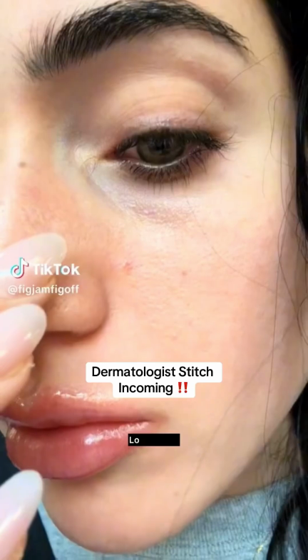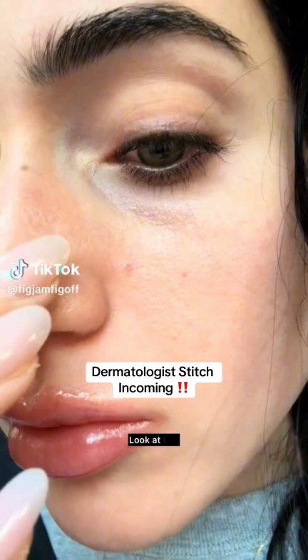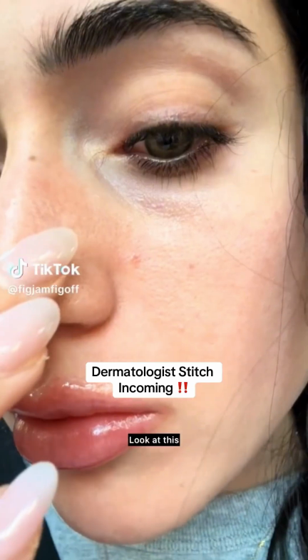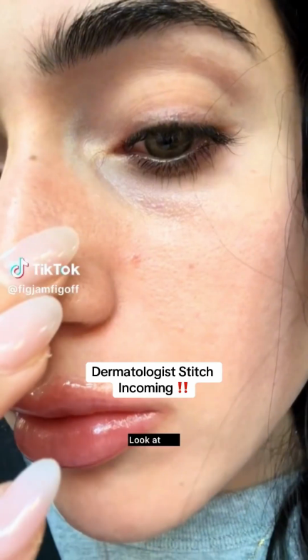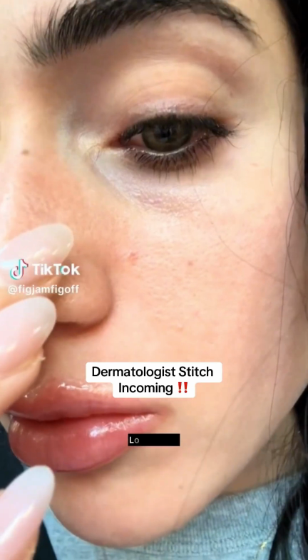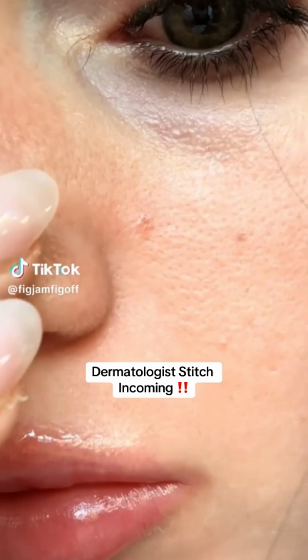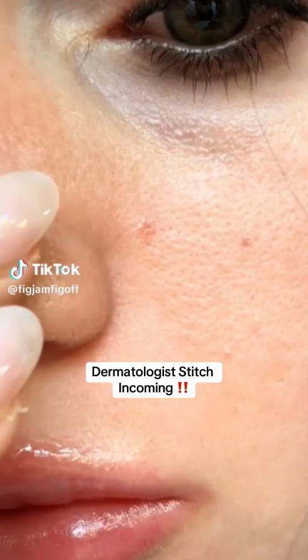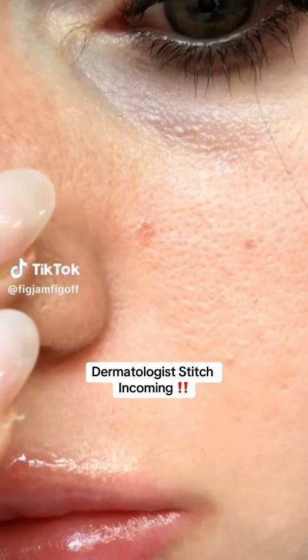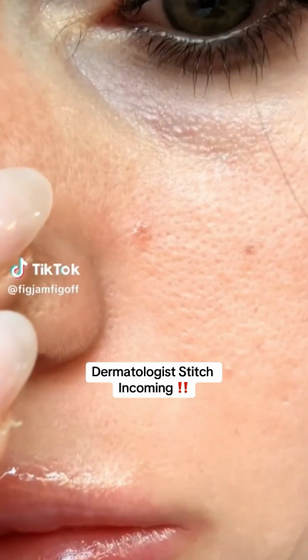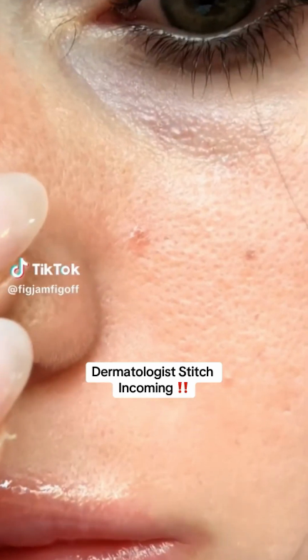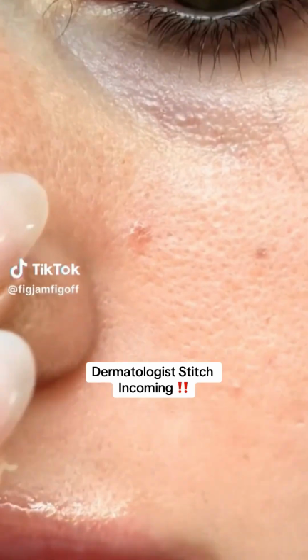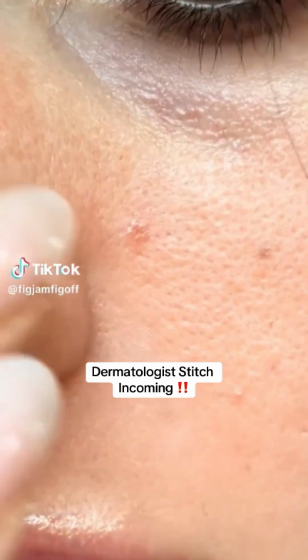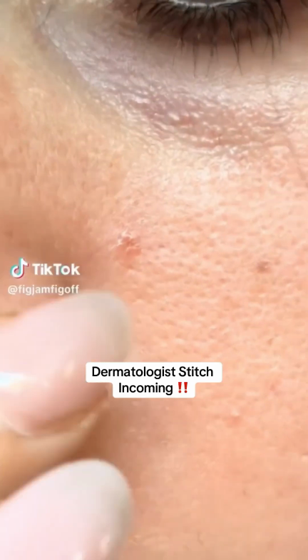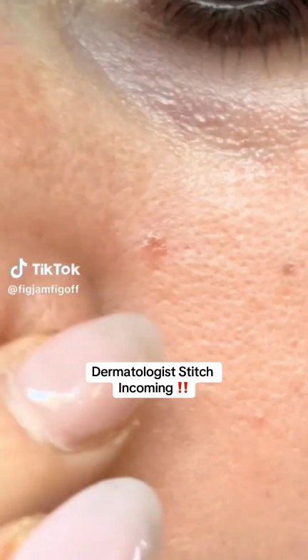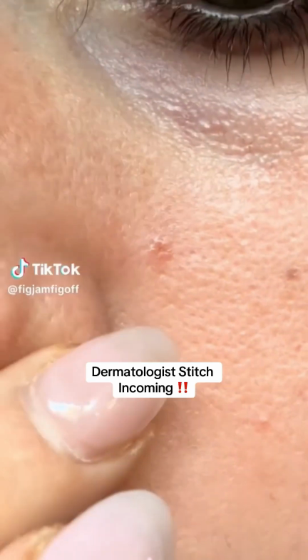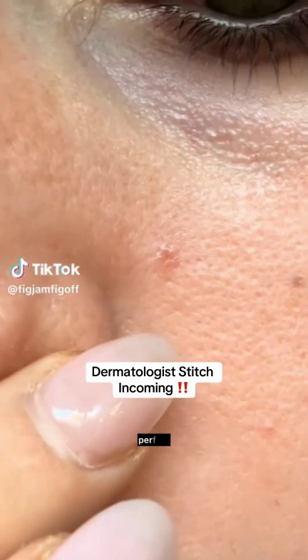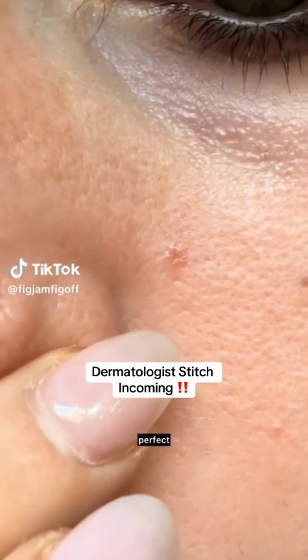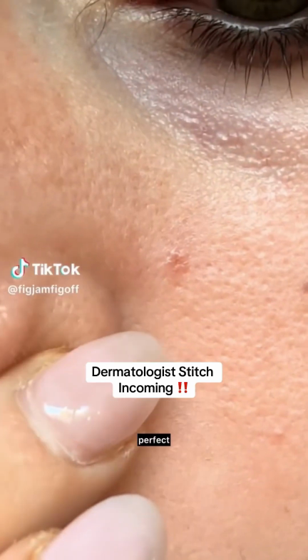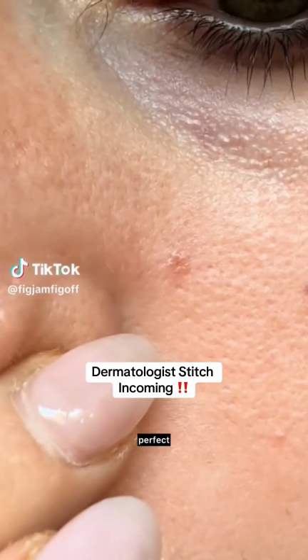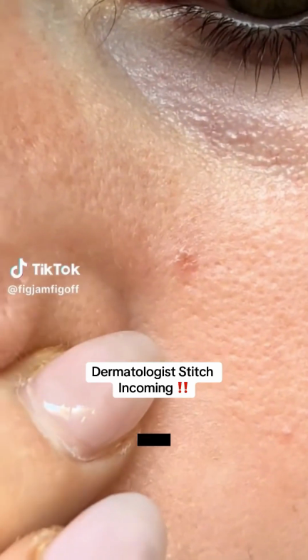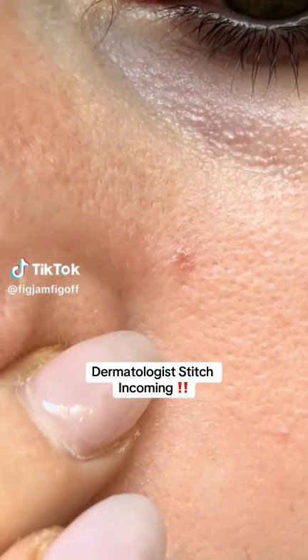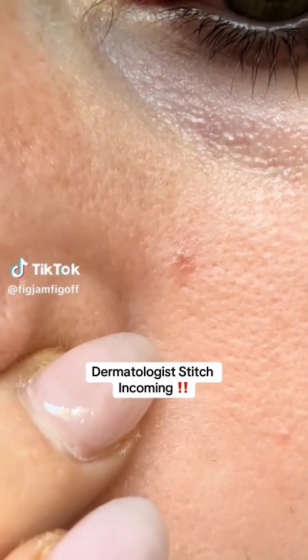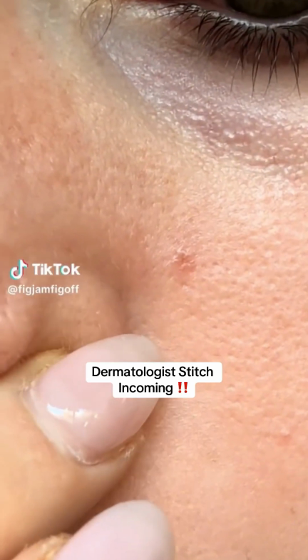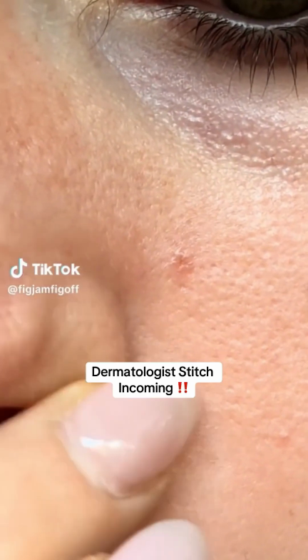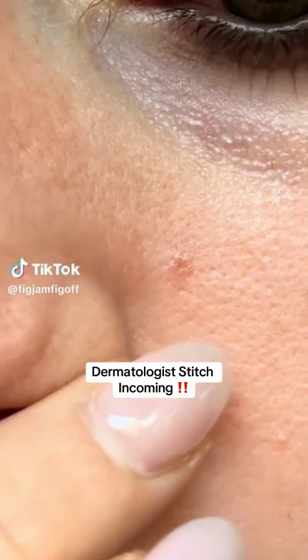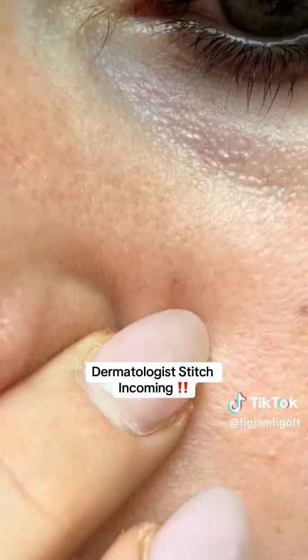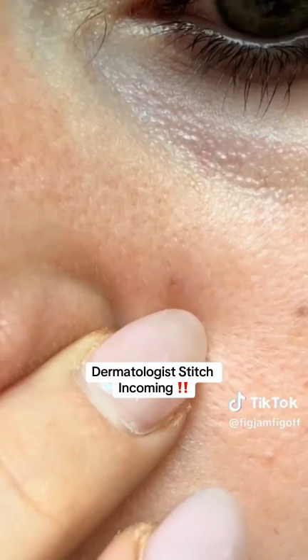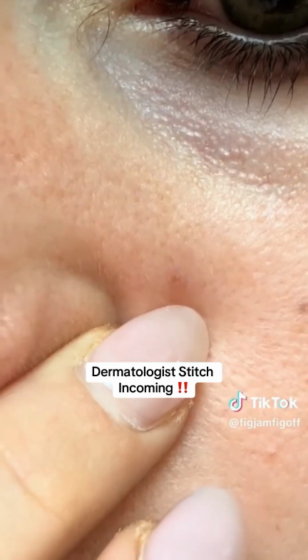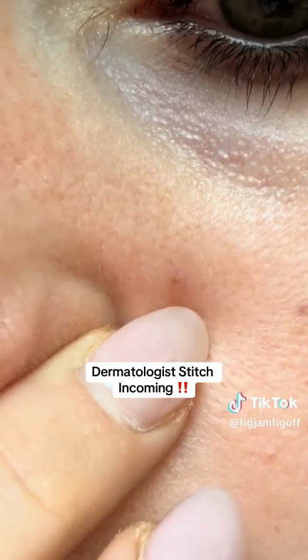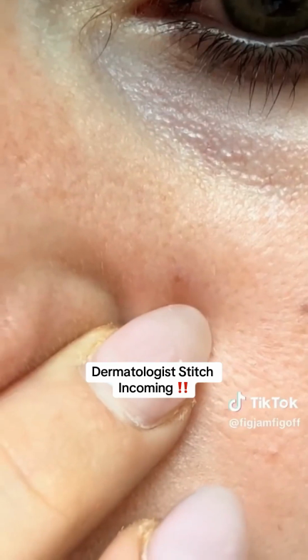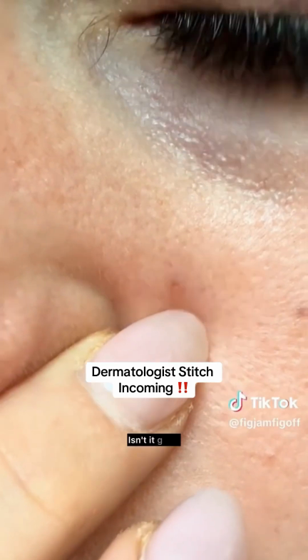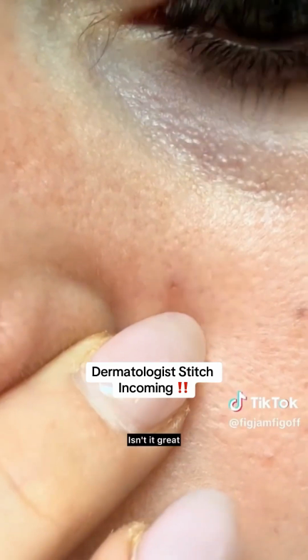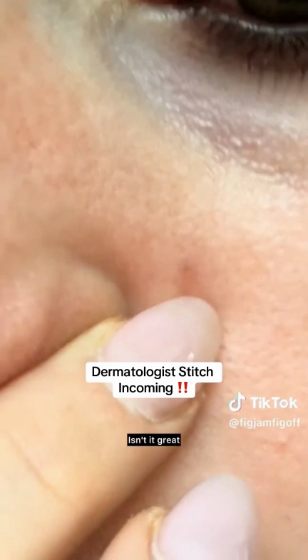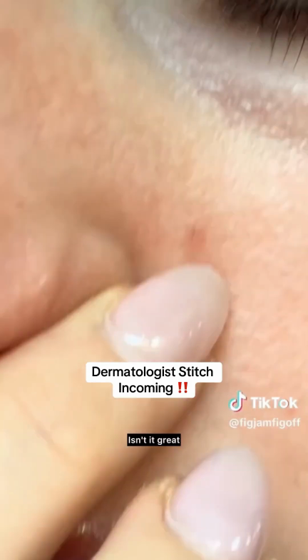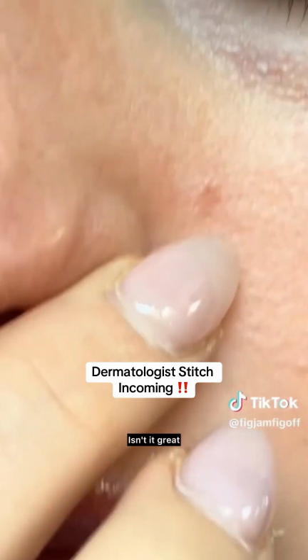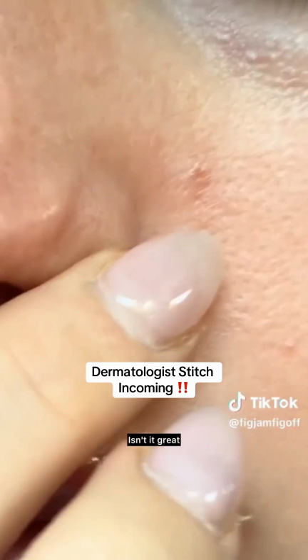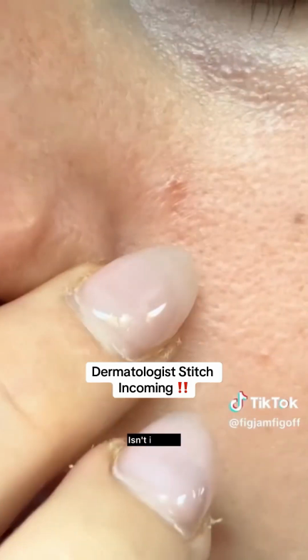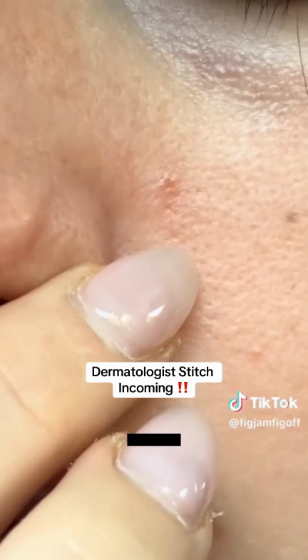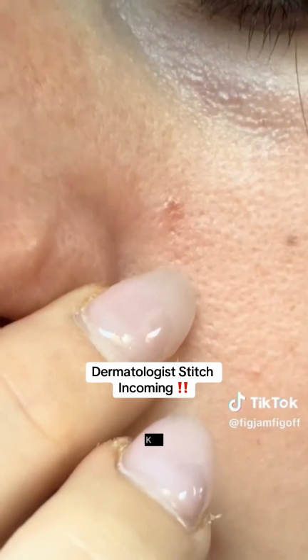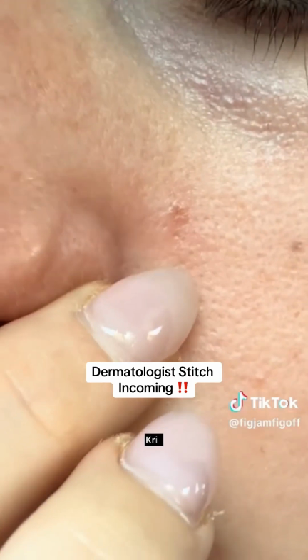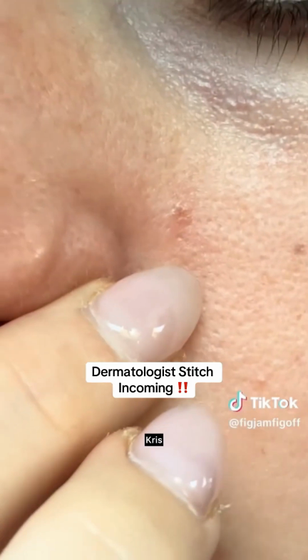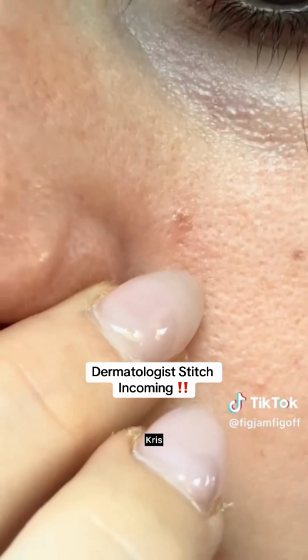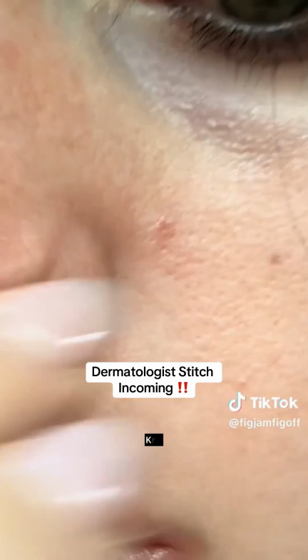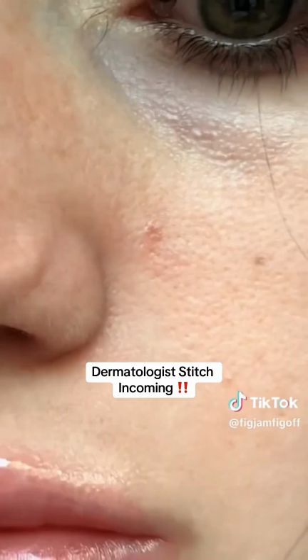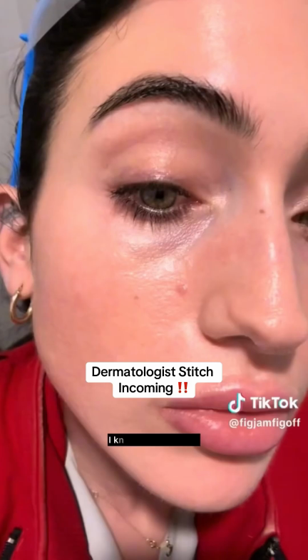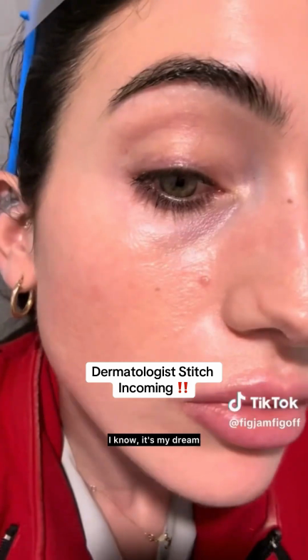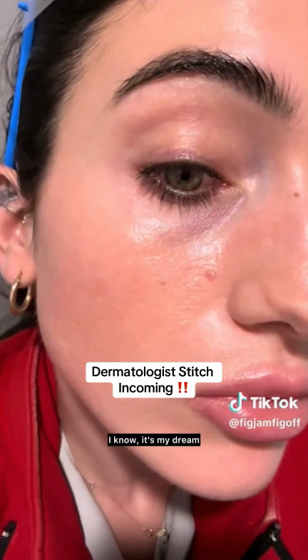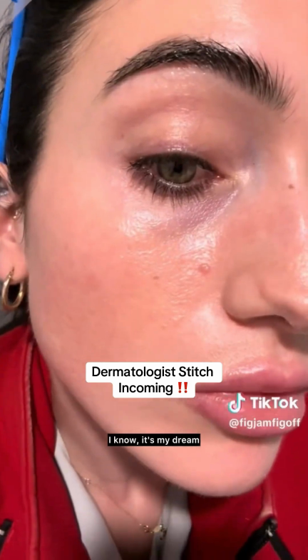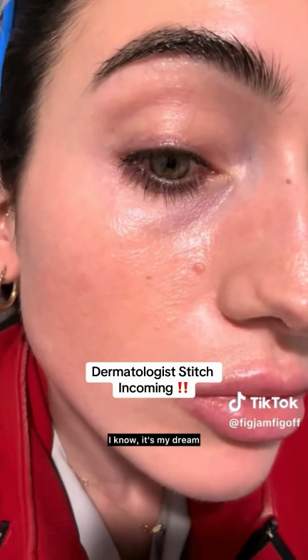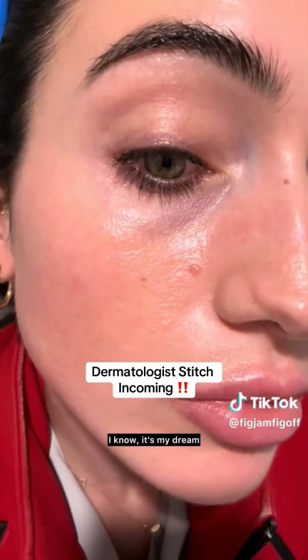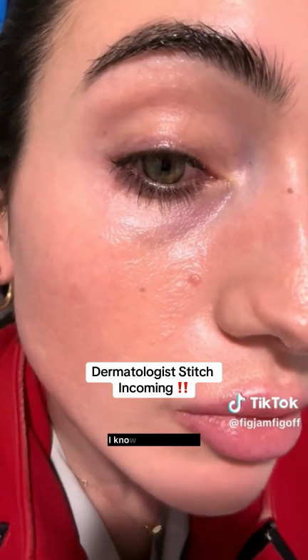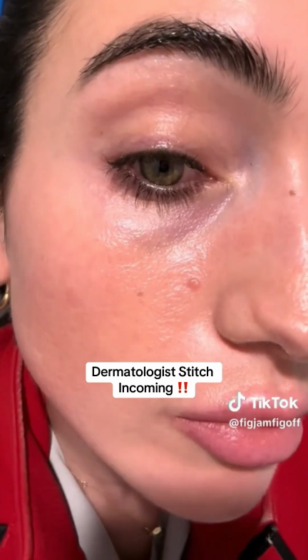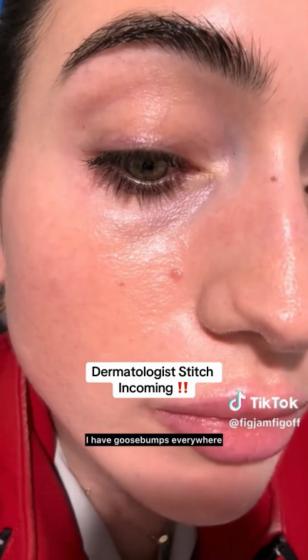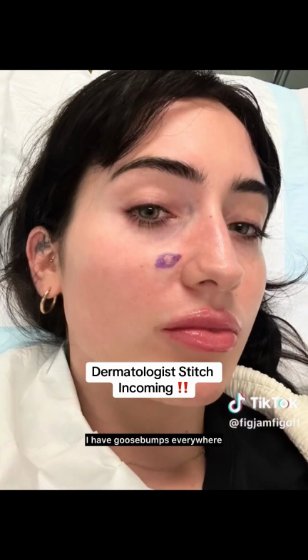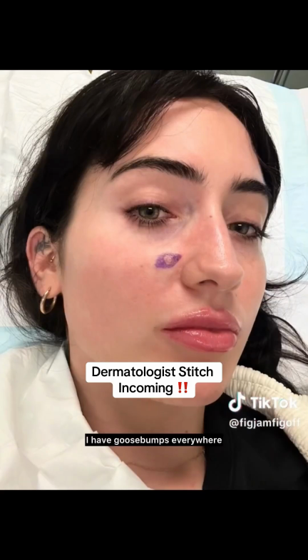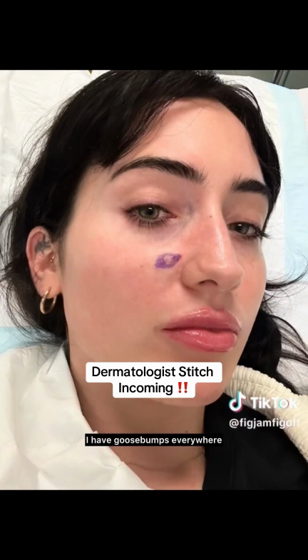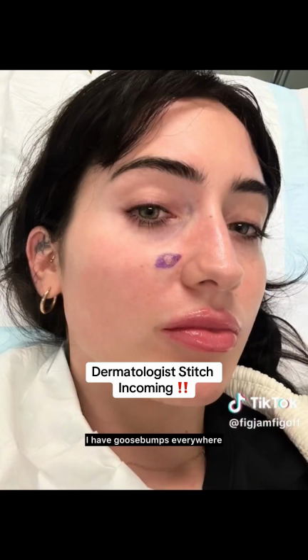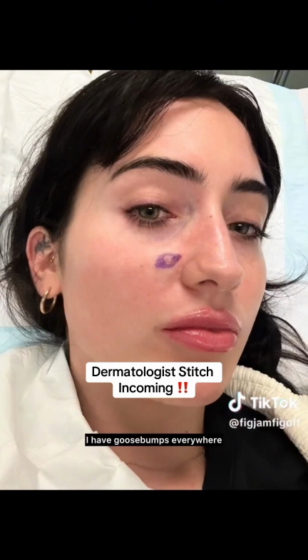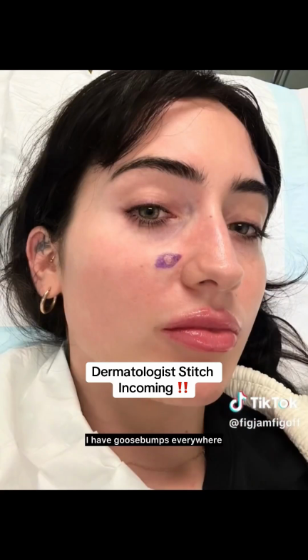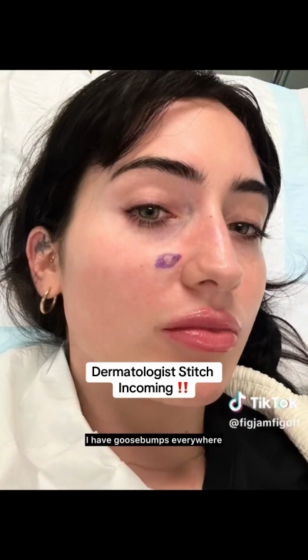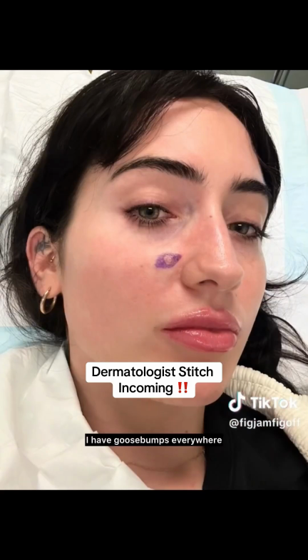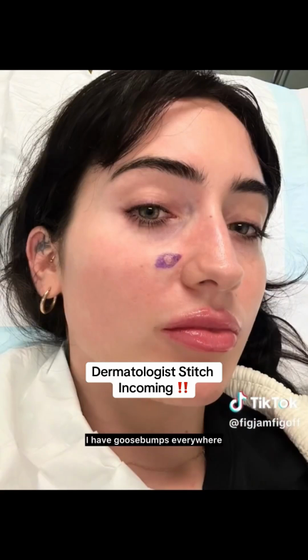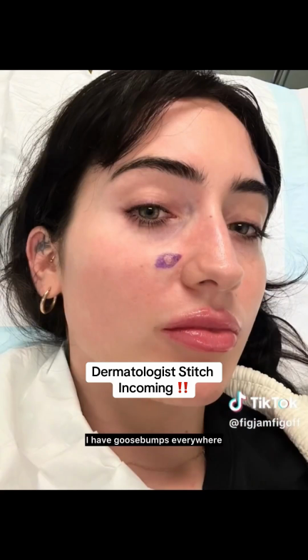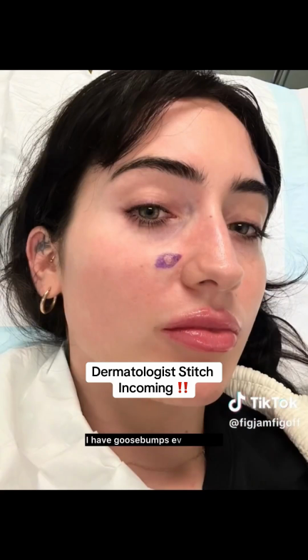Look at this. Perfect. Isn't it great? Chris! I know, it's my dream. I have goosebumps everywhere.